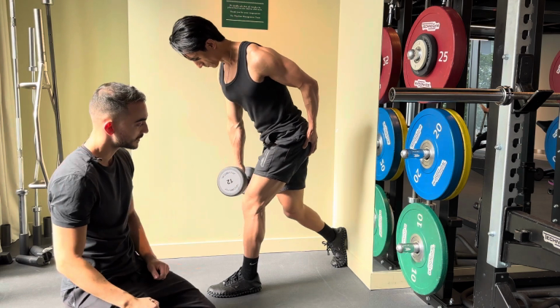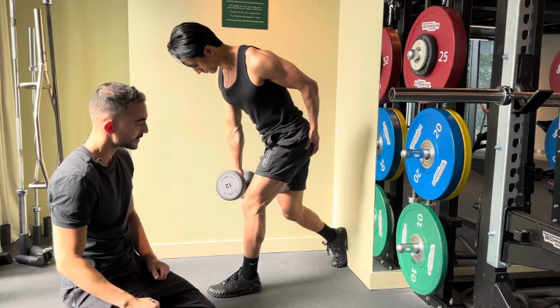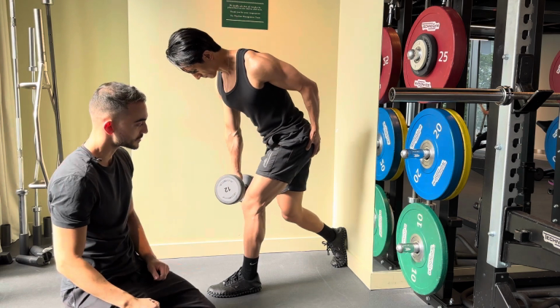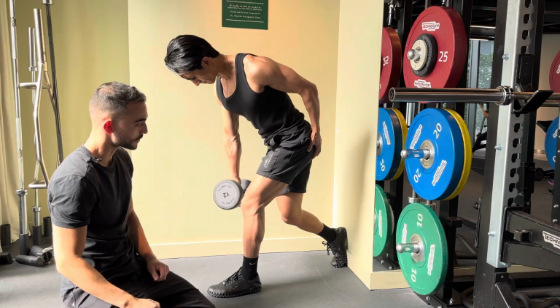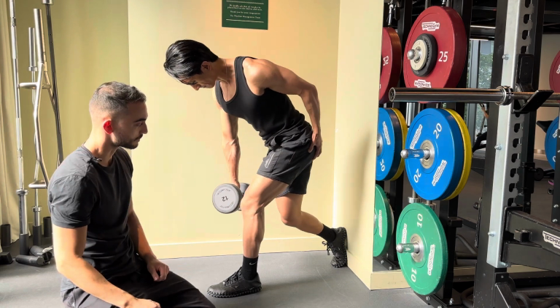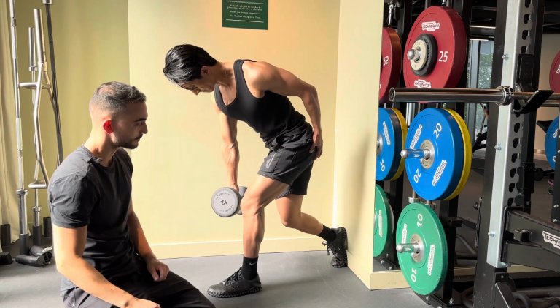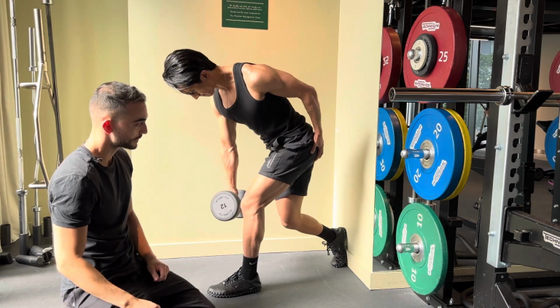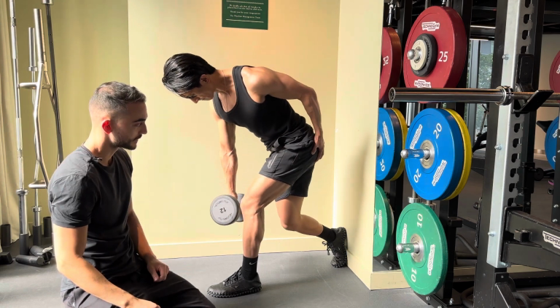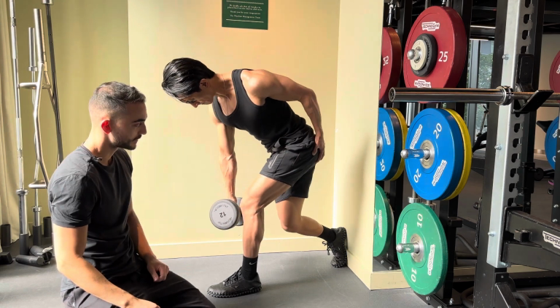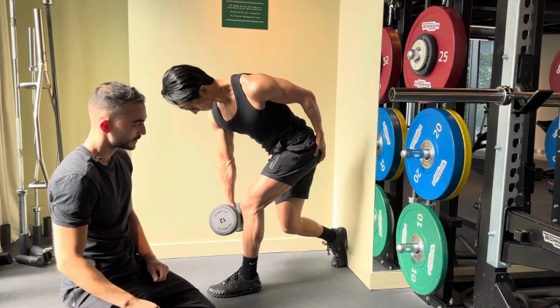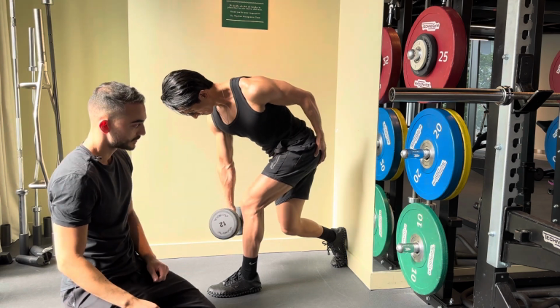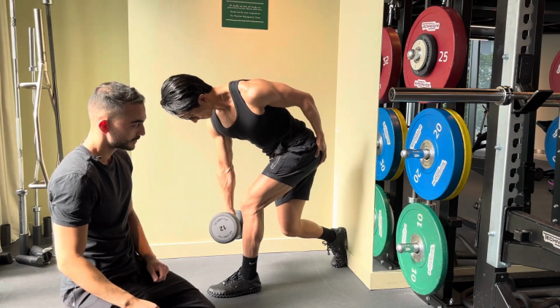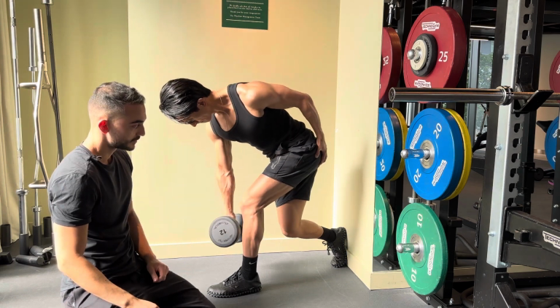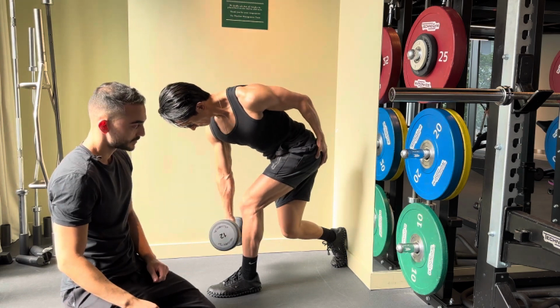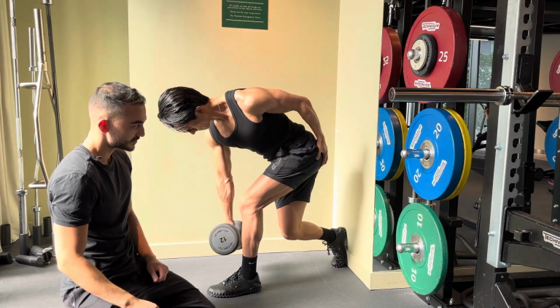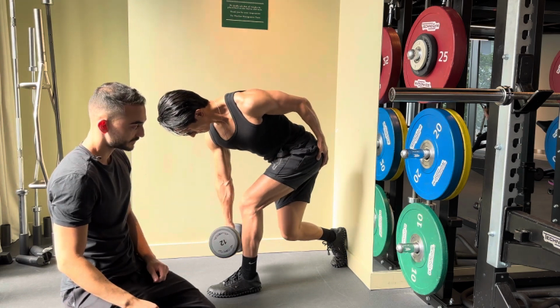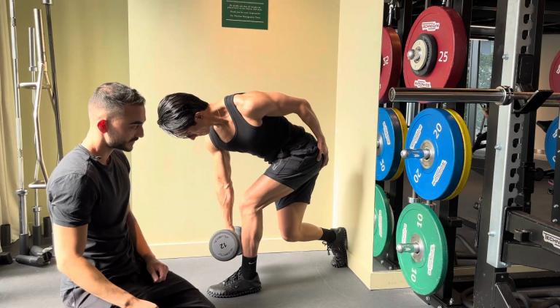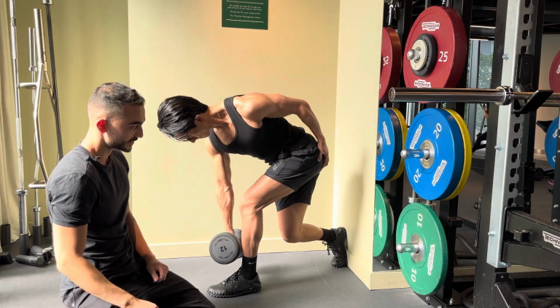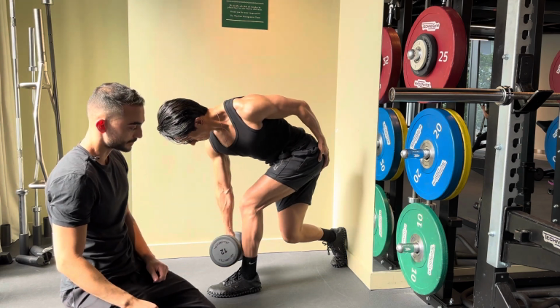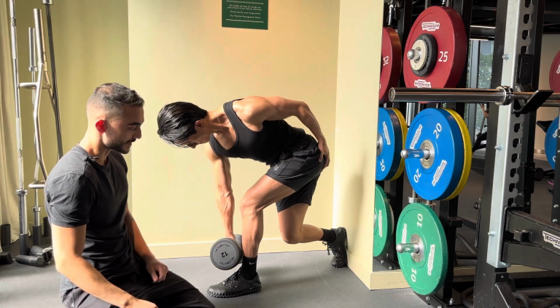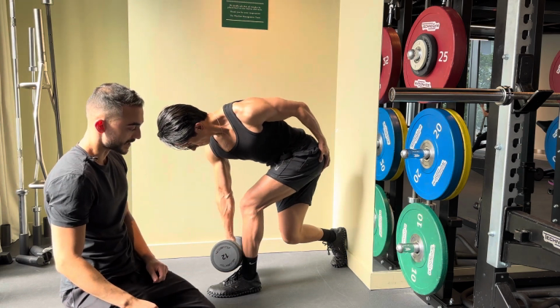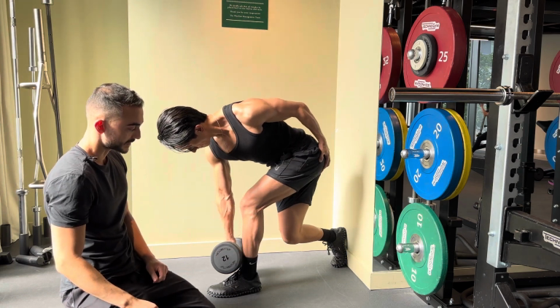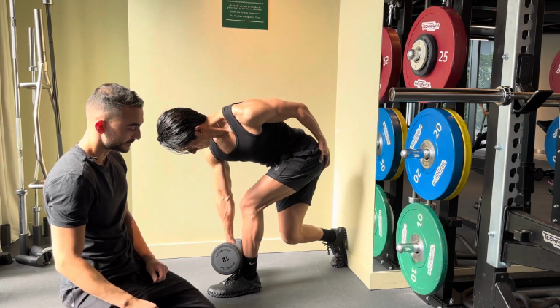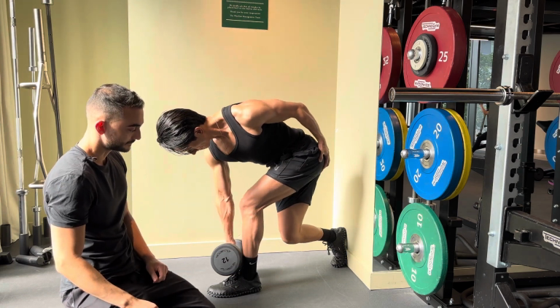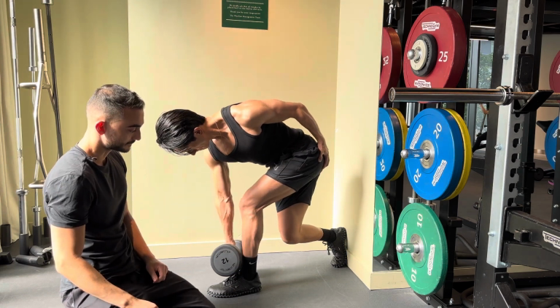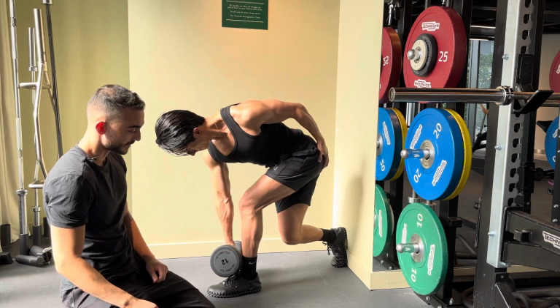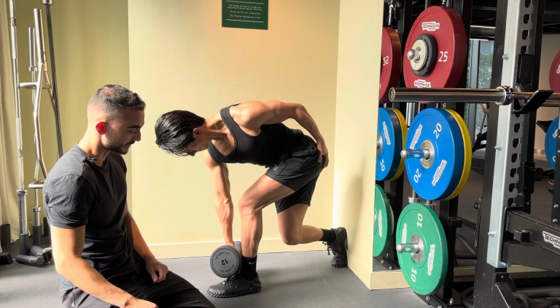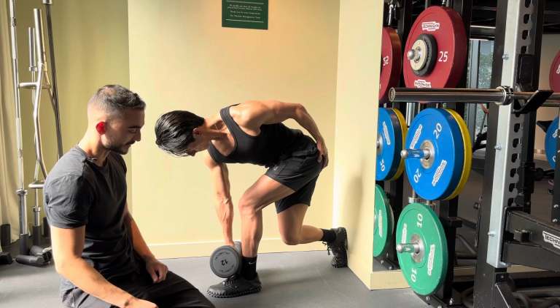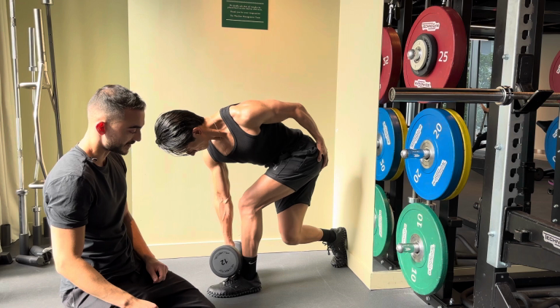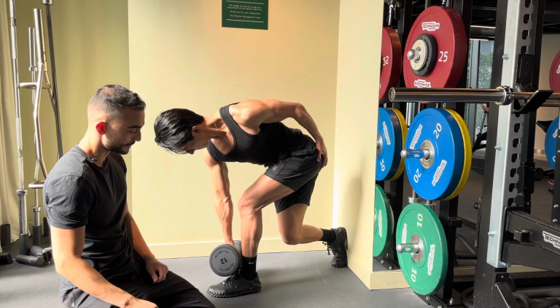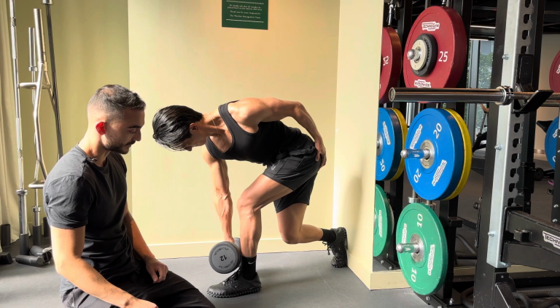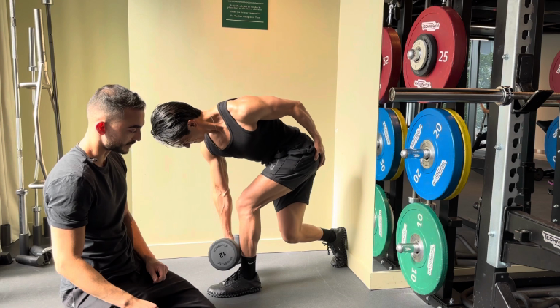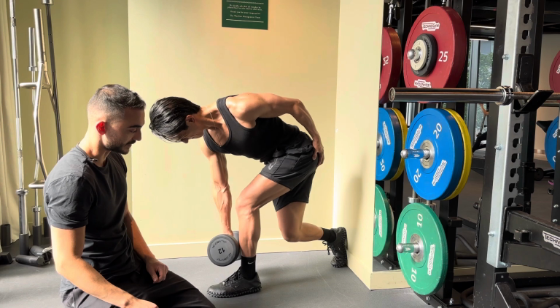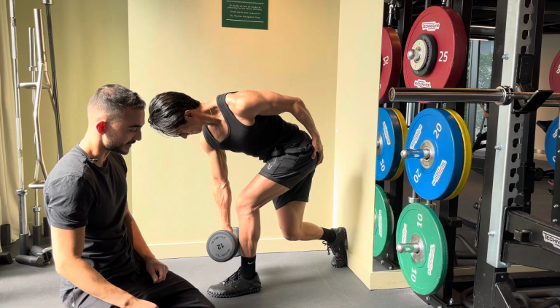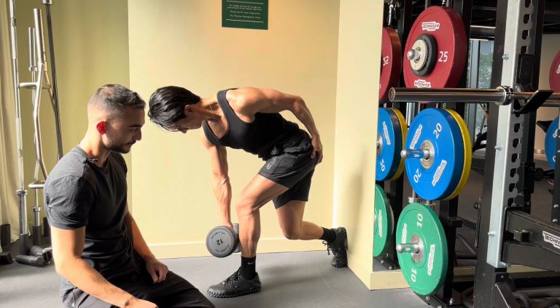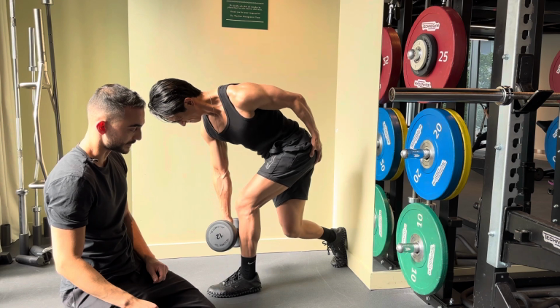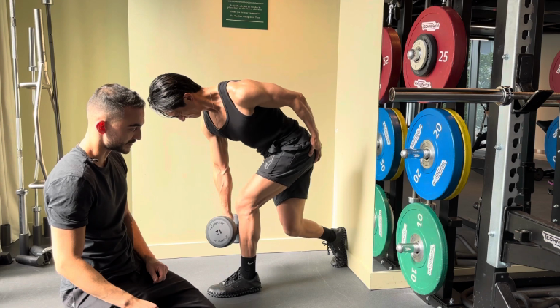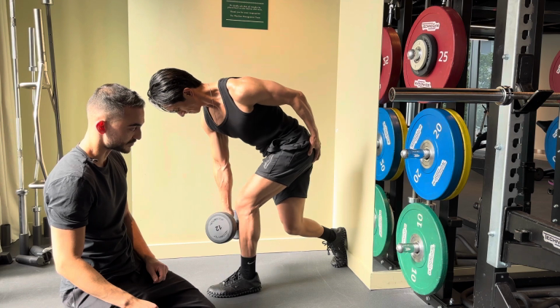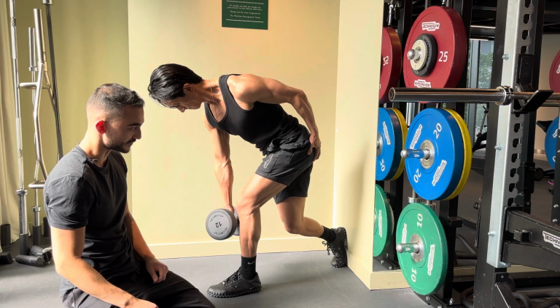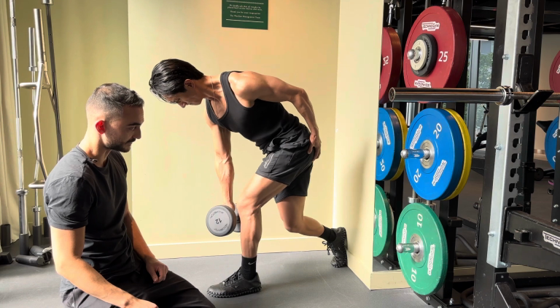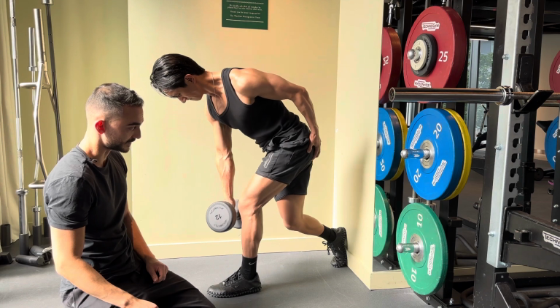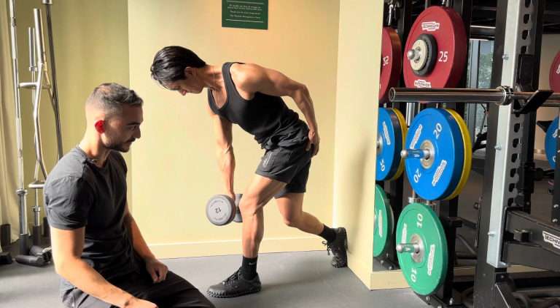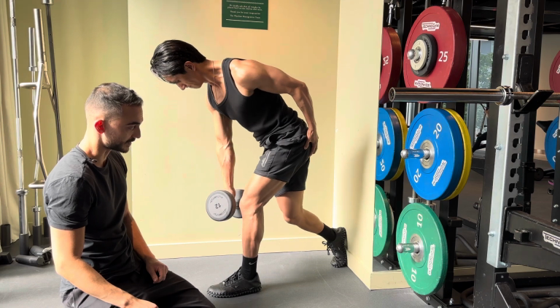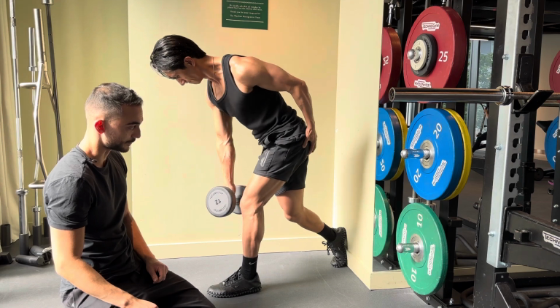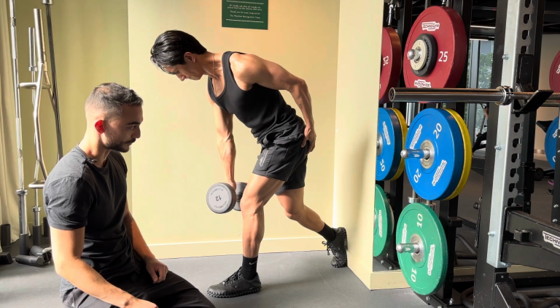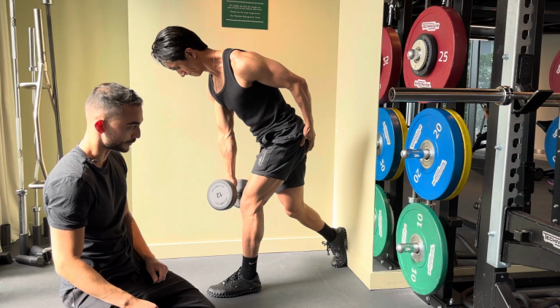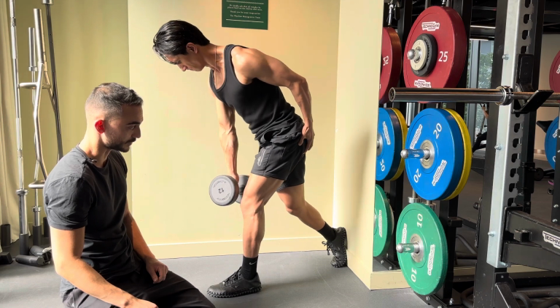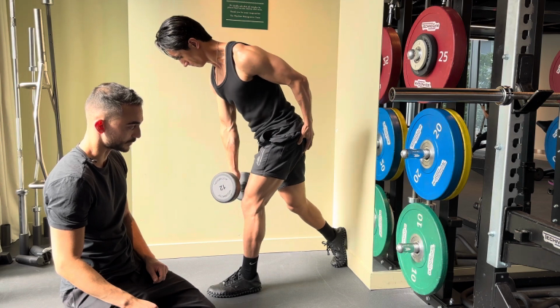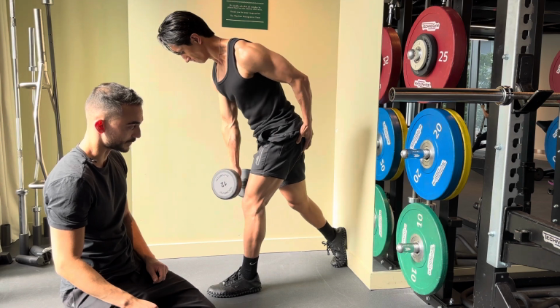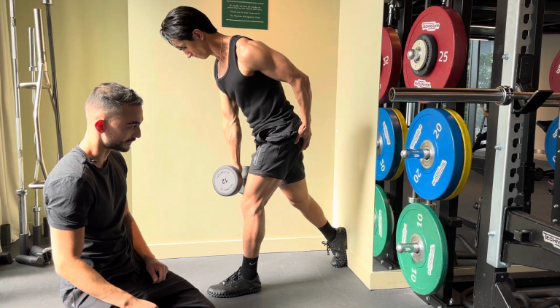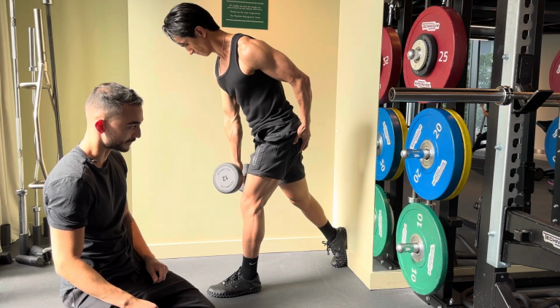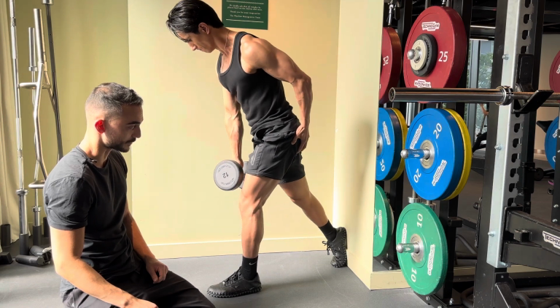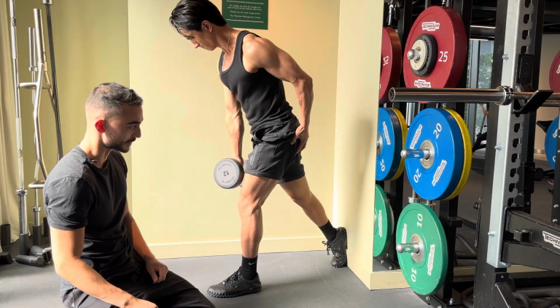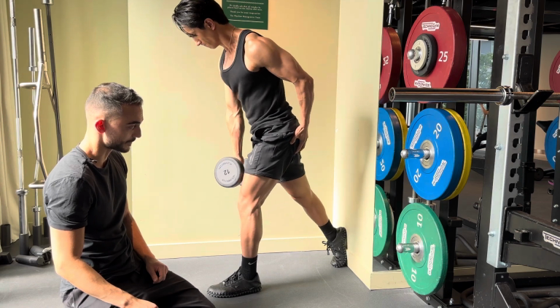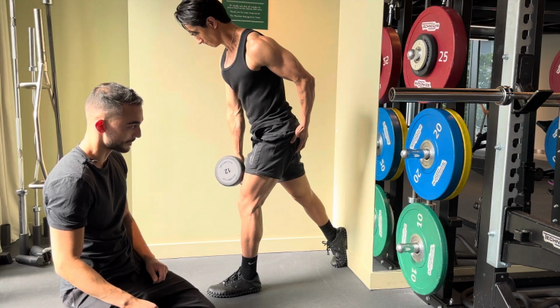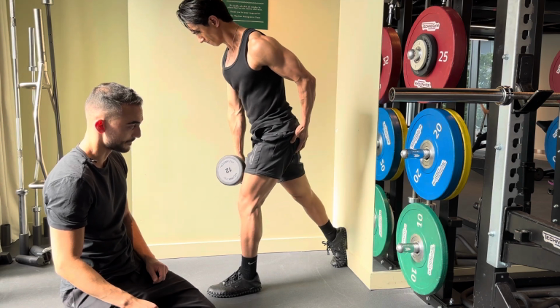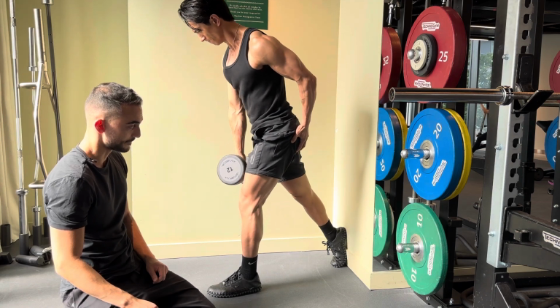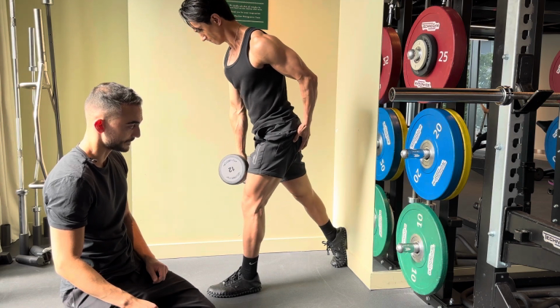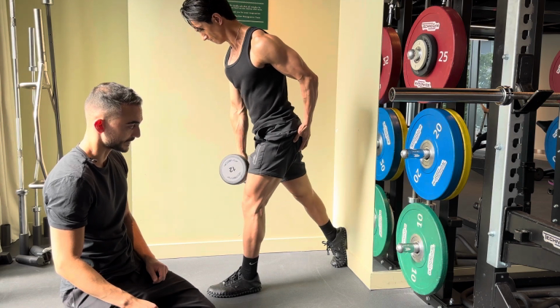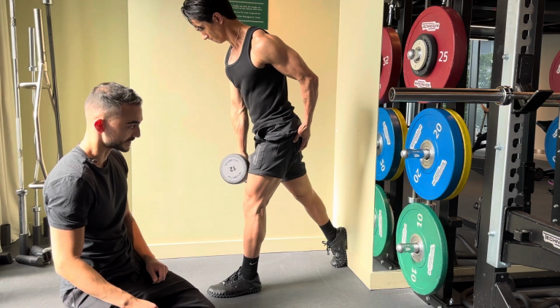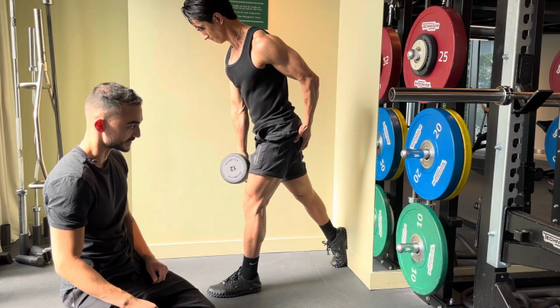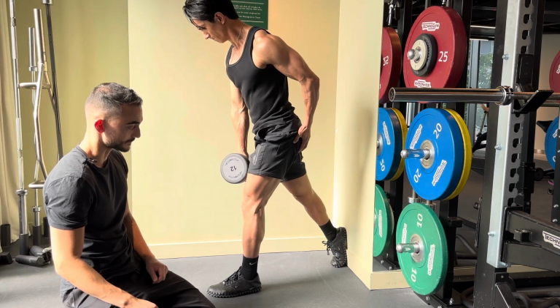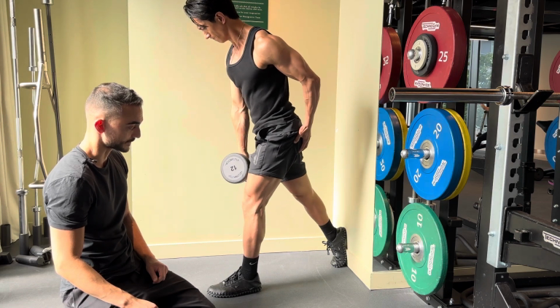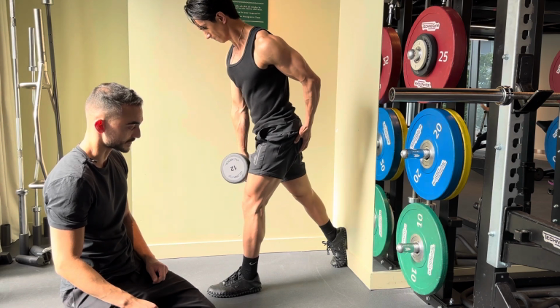Last one. Shifting it back, and then keeping the knee in place, shifting the hip all the way forward. That's it. Nice.